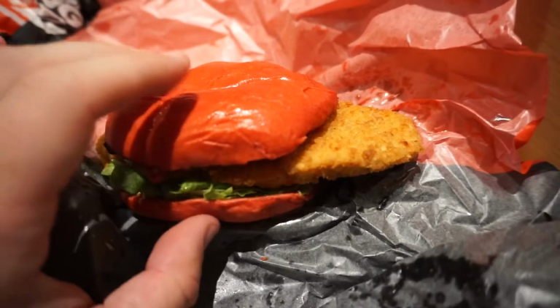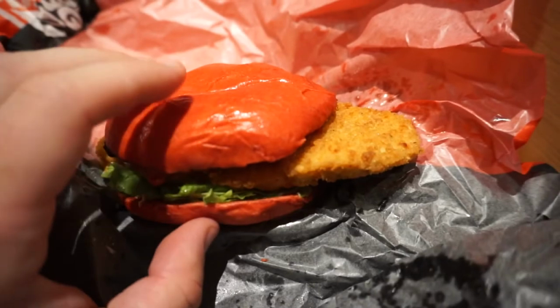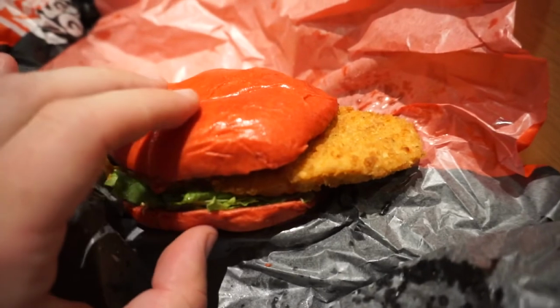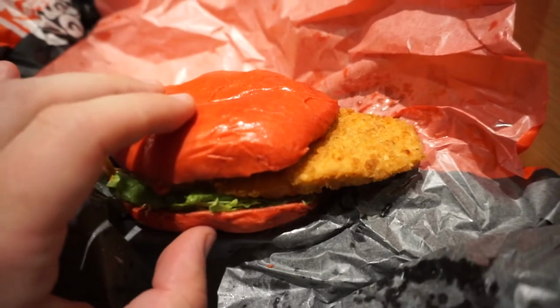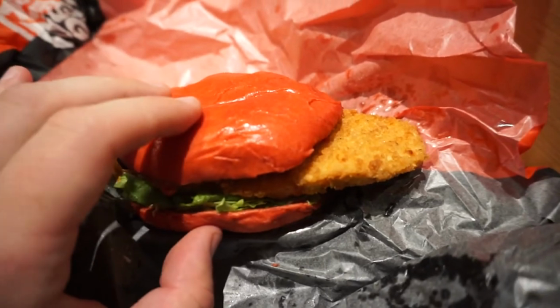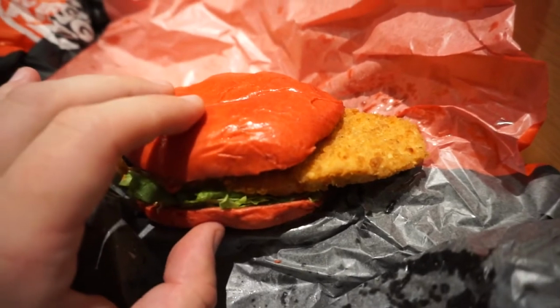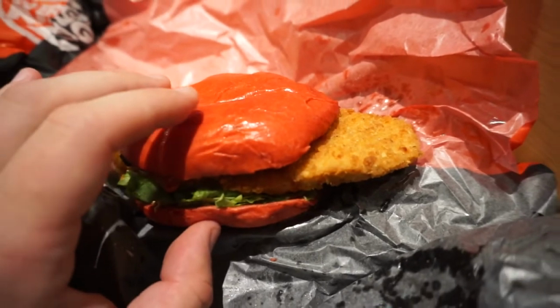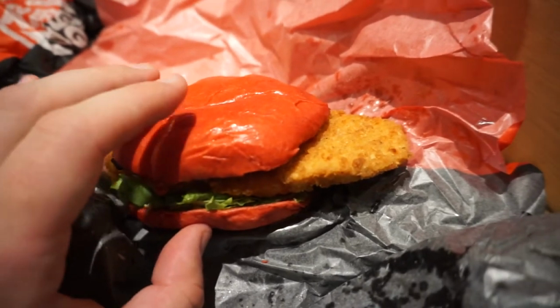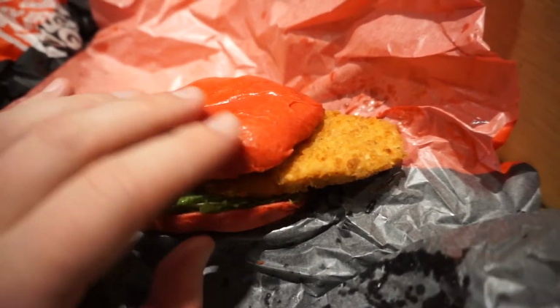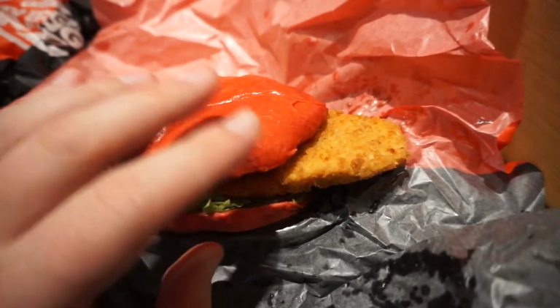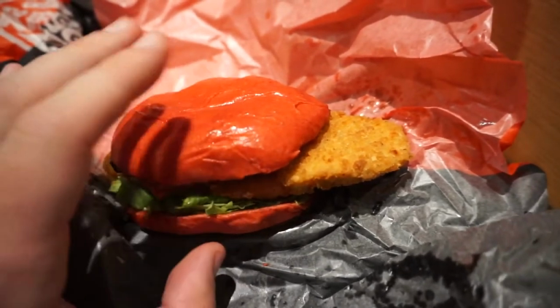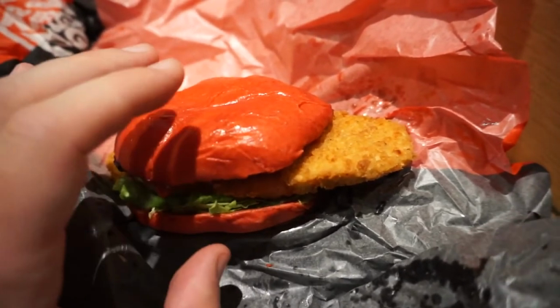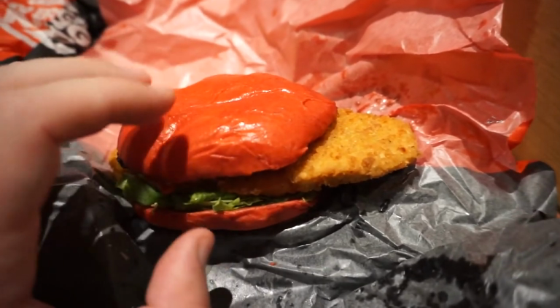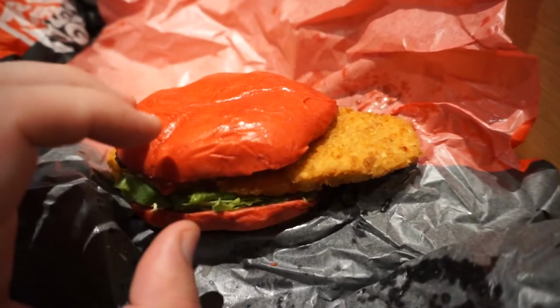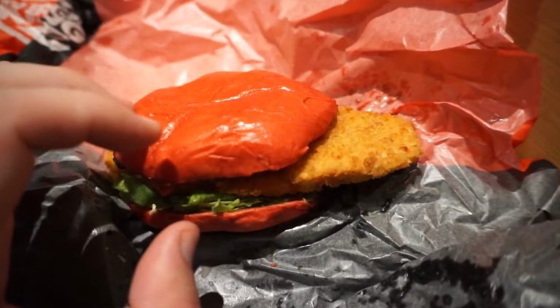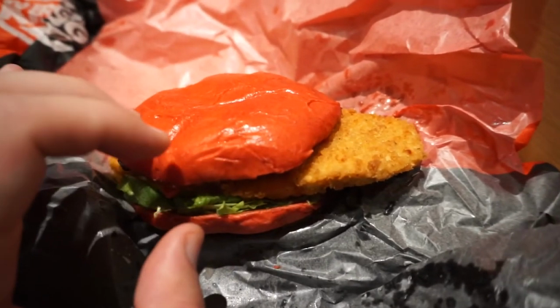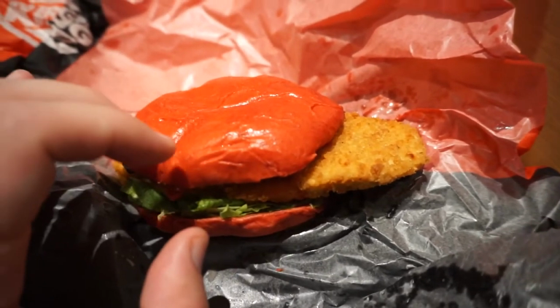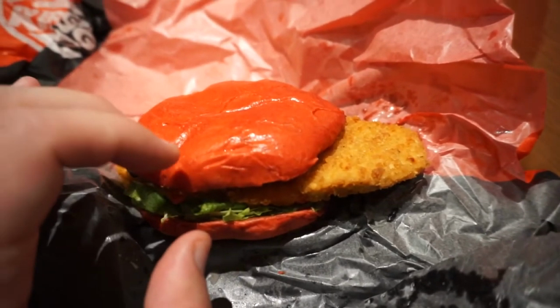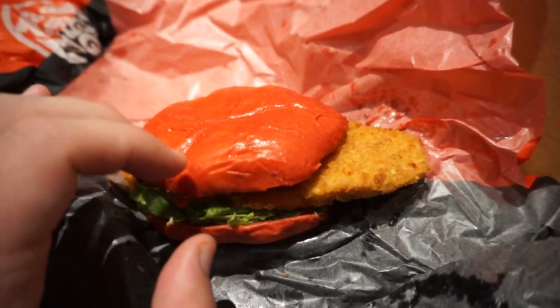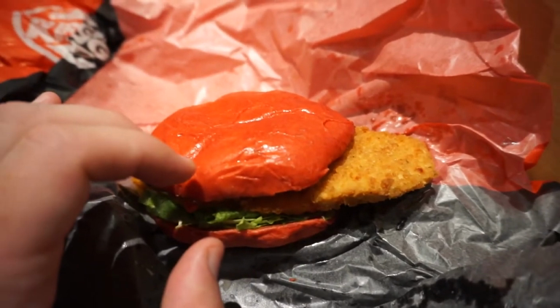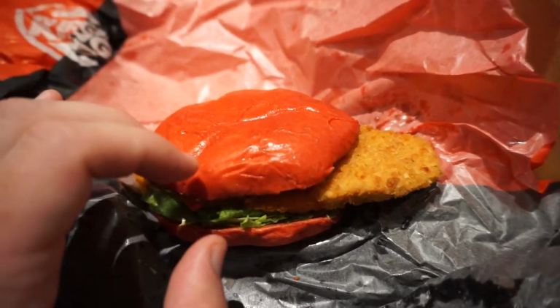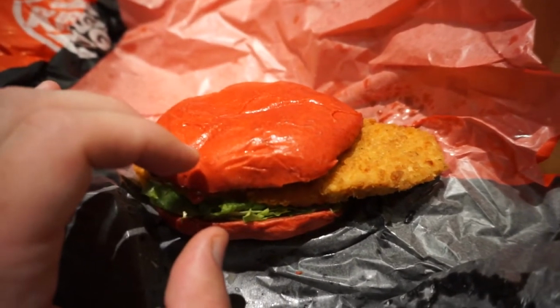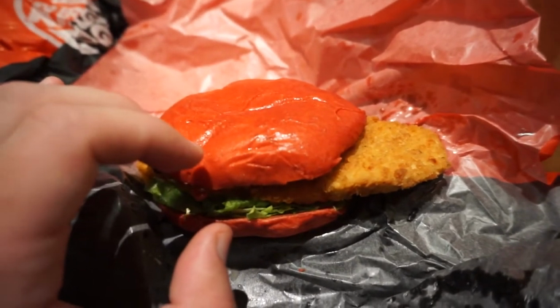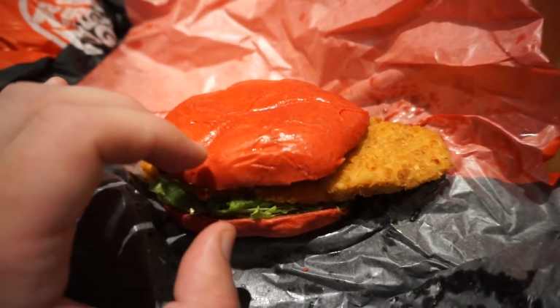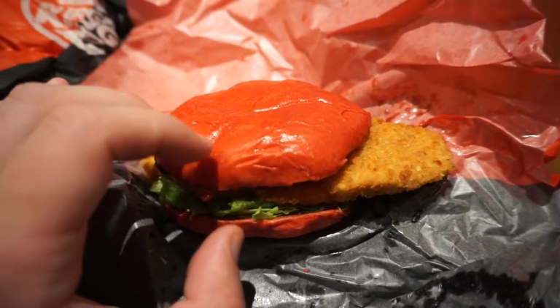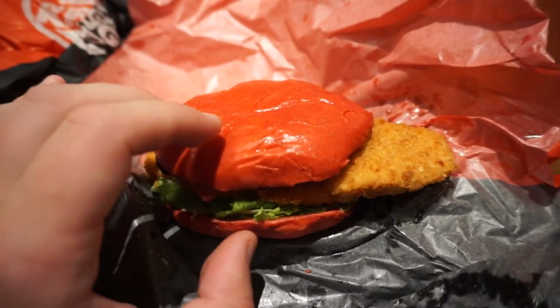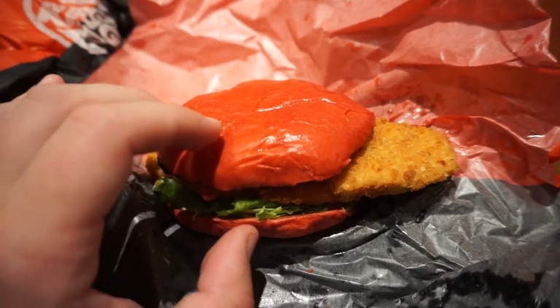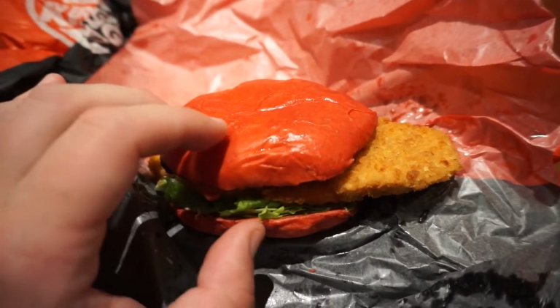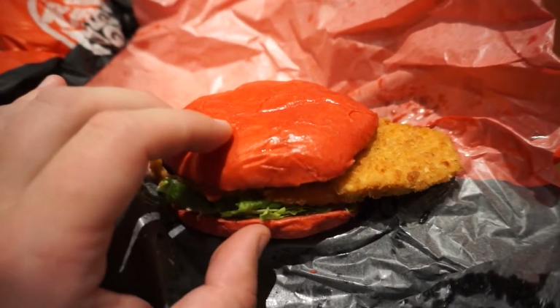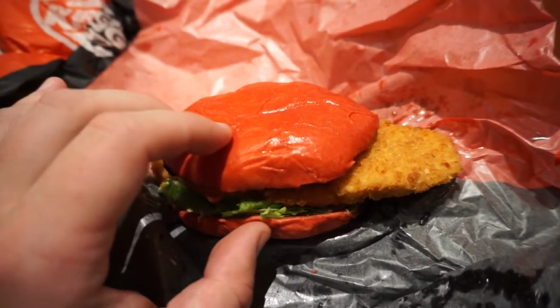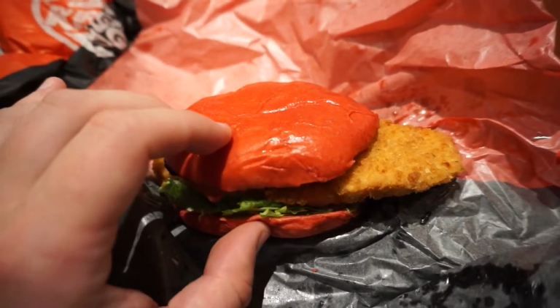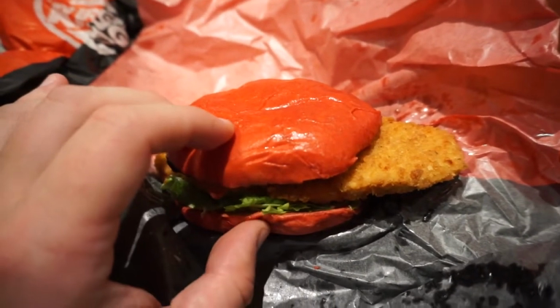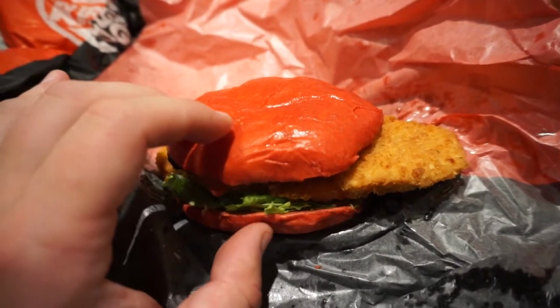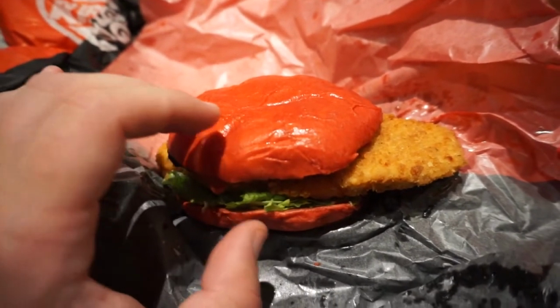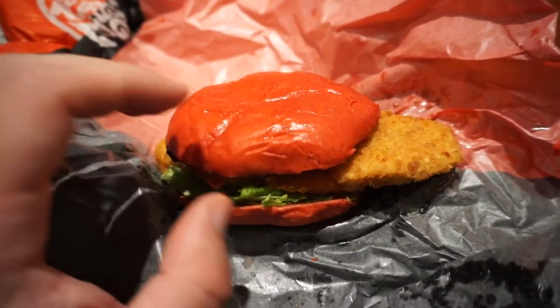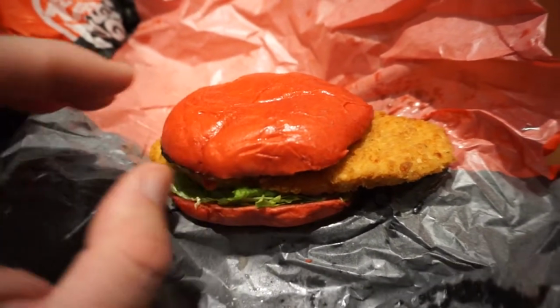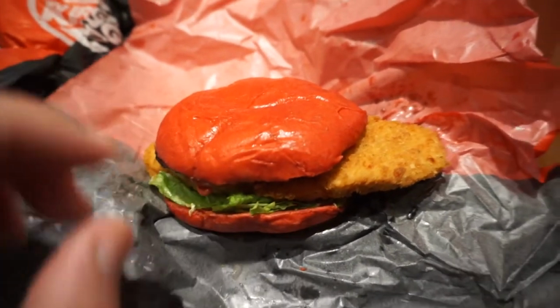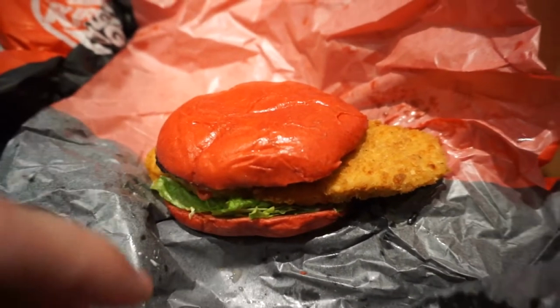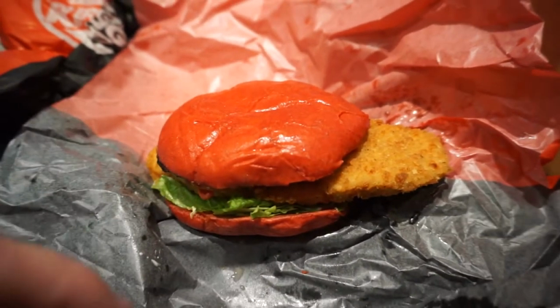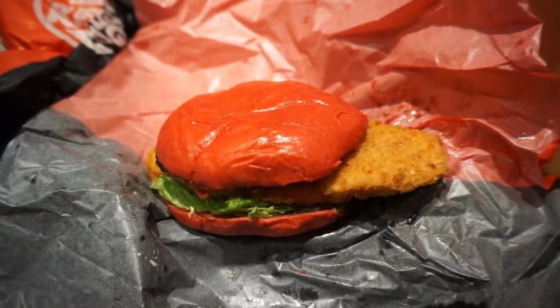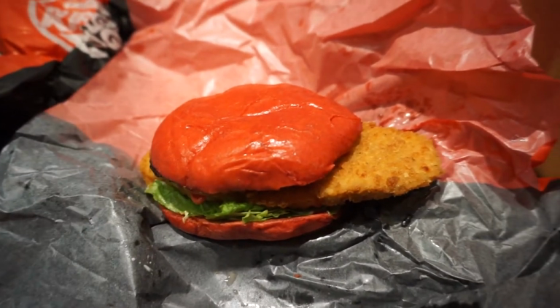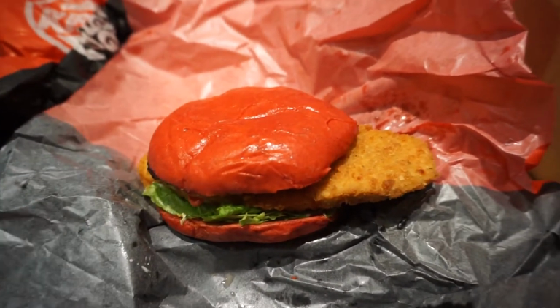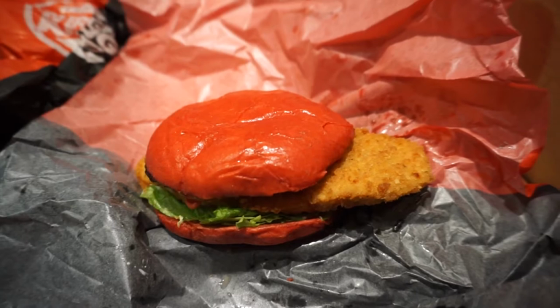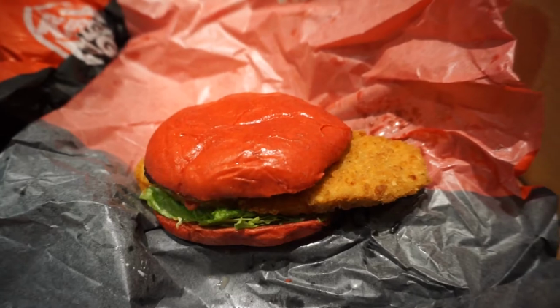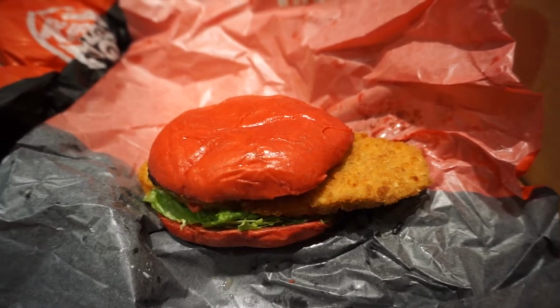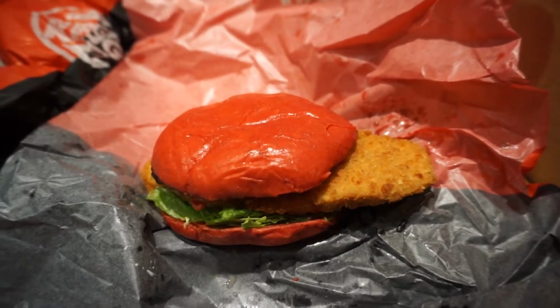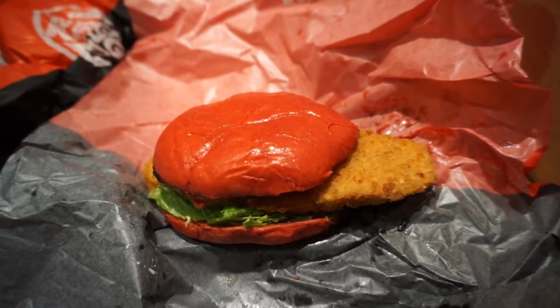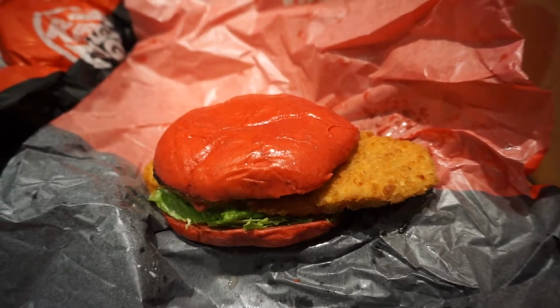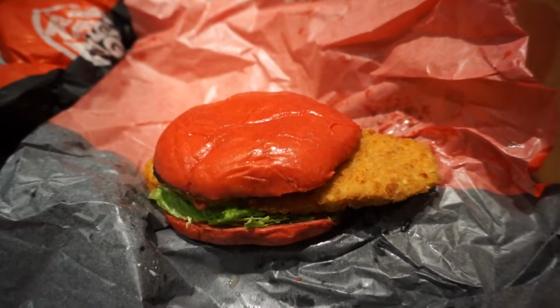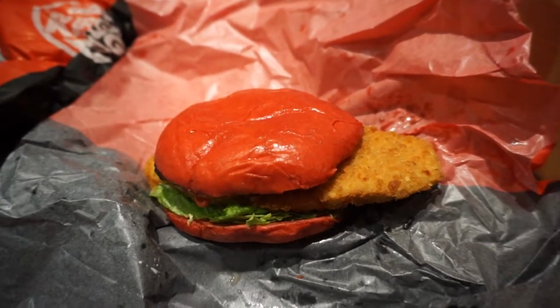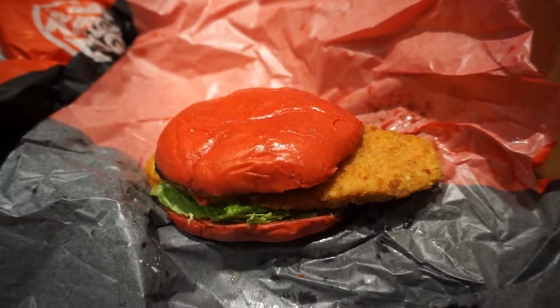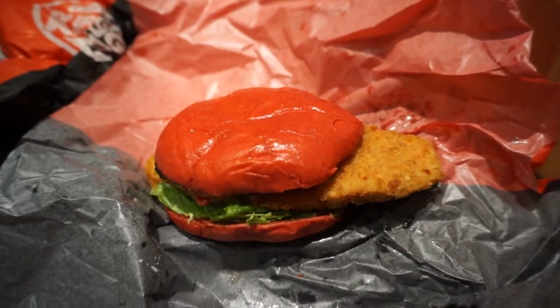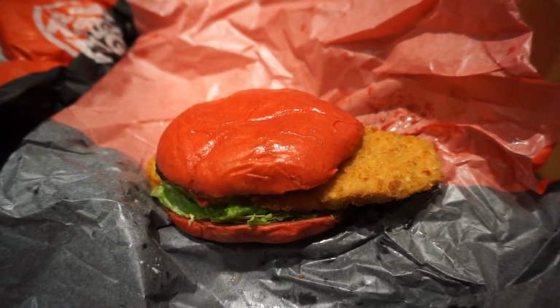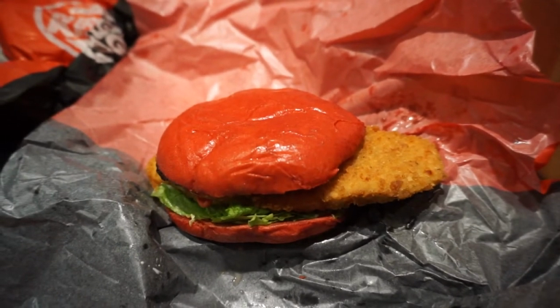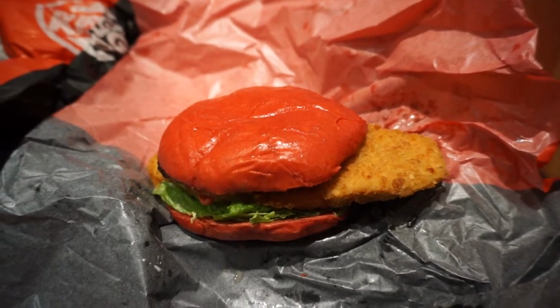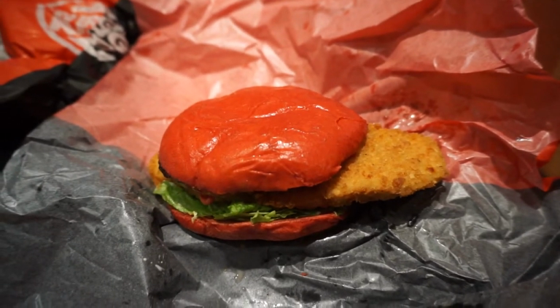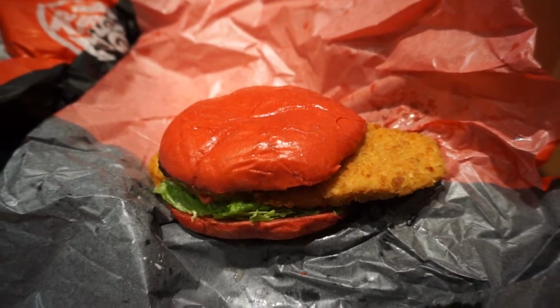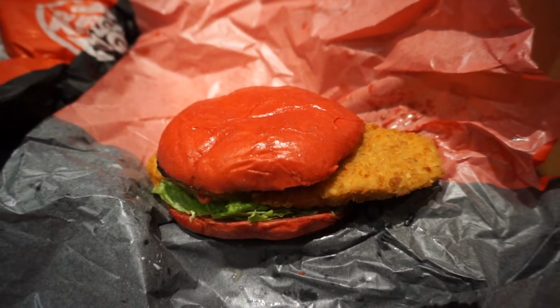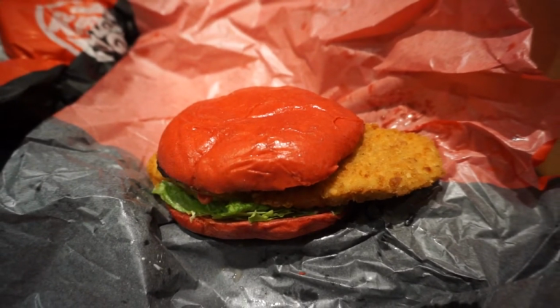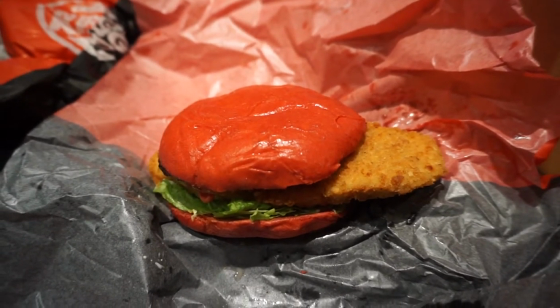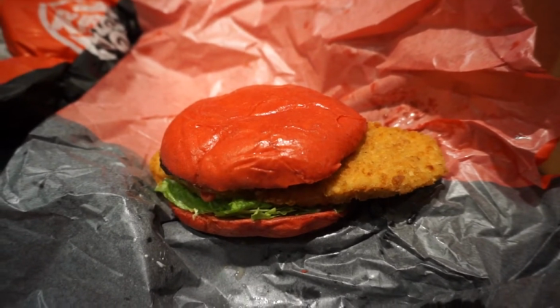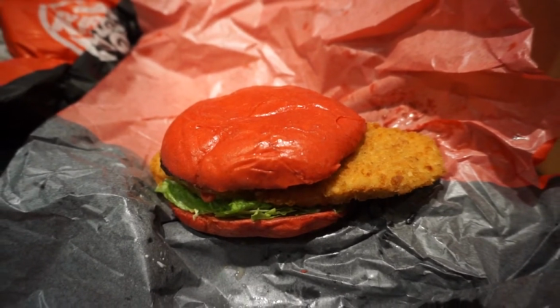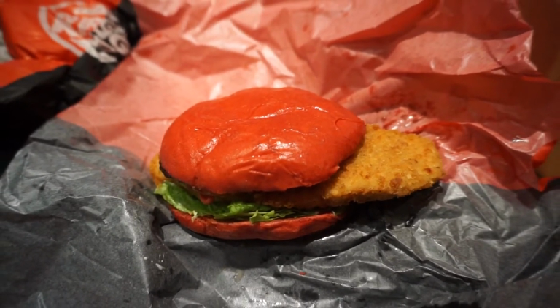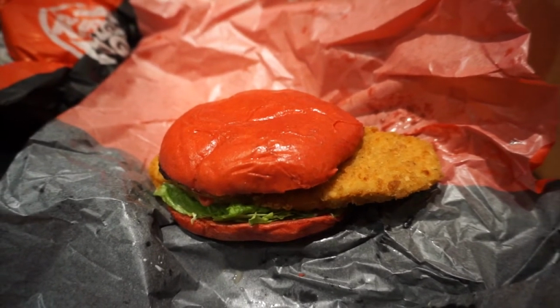It gets a nice little cool, refreshing taste at the back end there. So in the next bit we'll do a little taste test.